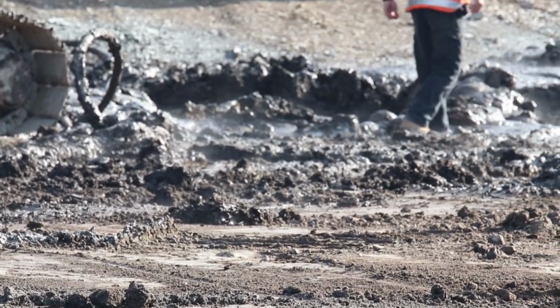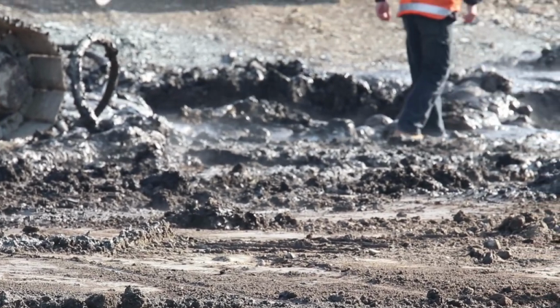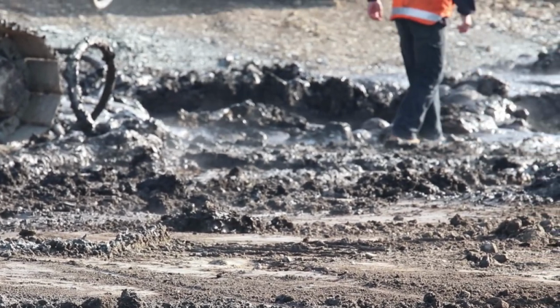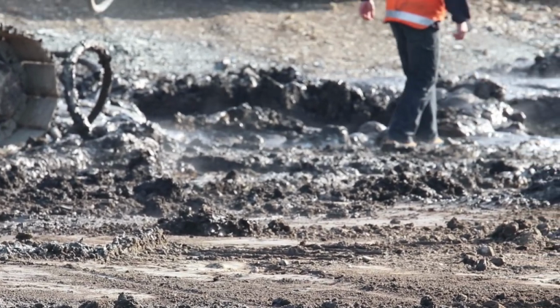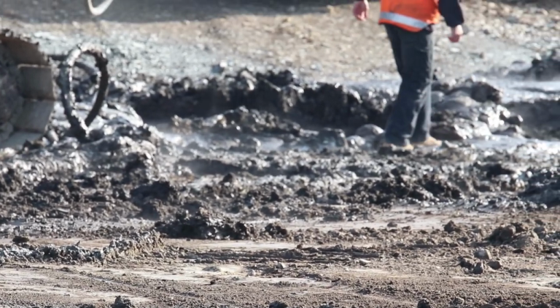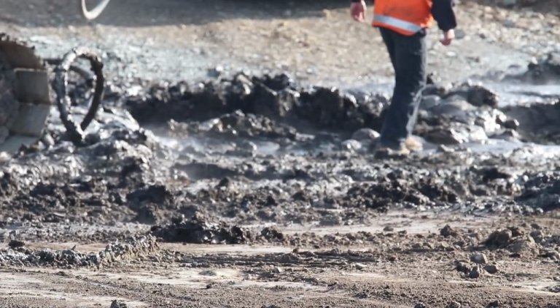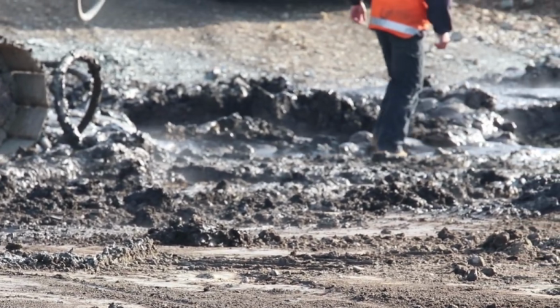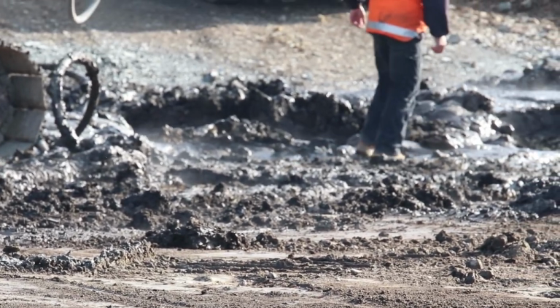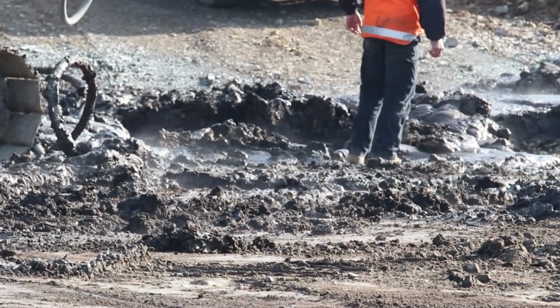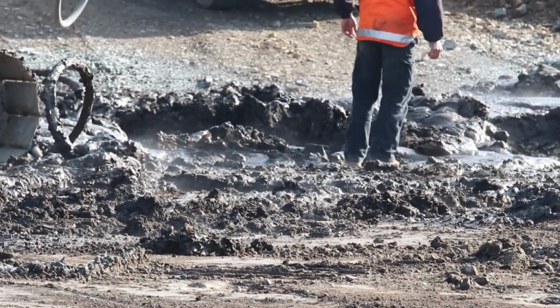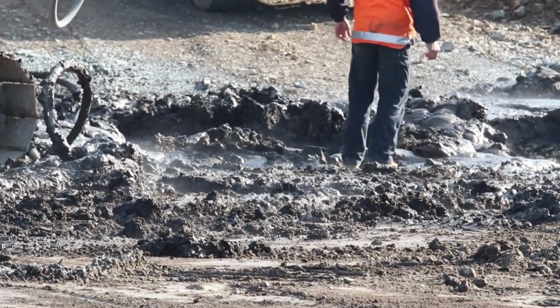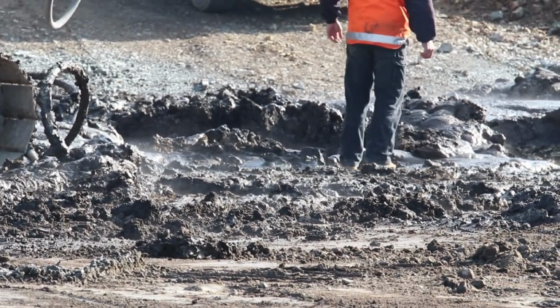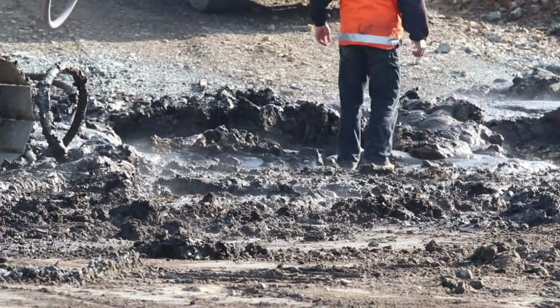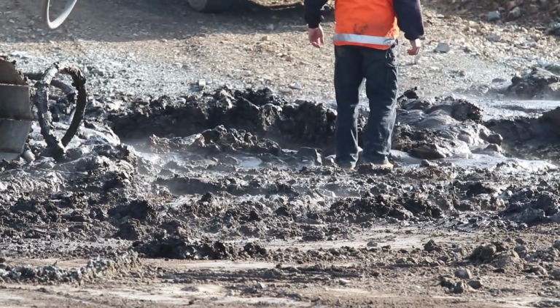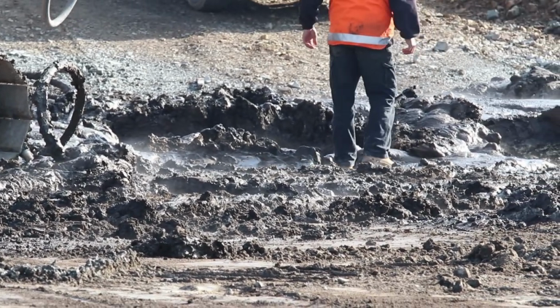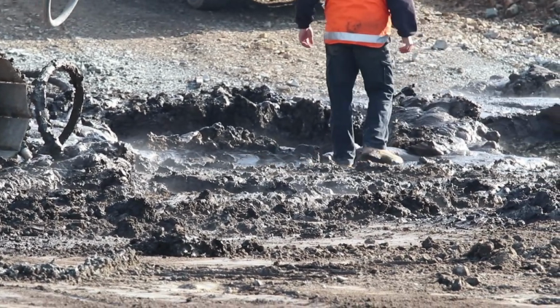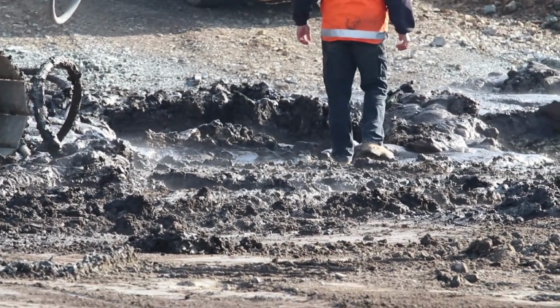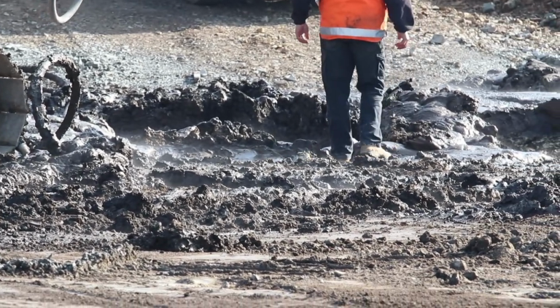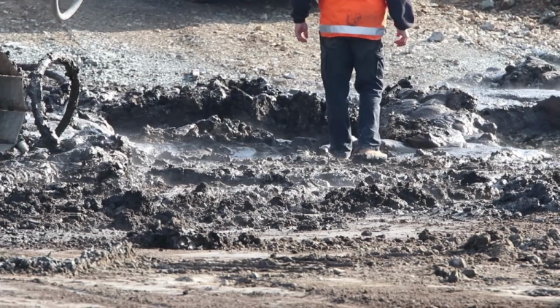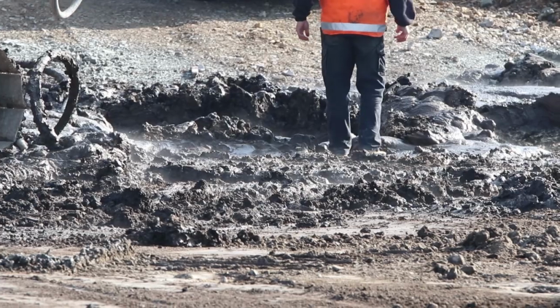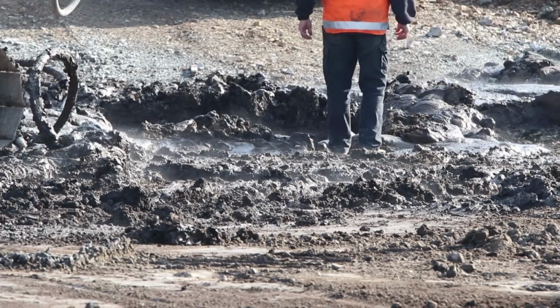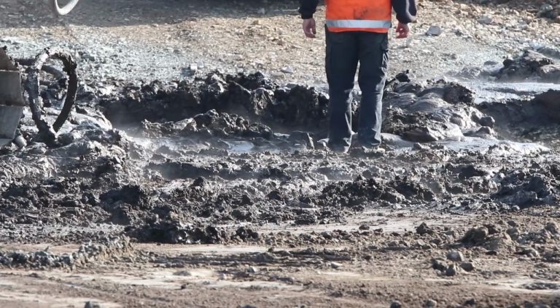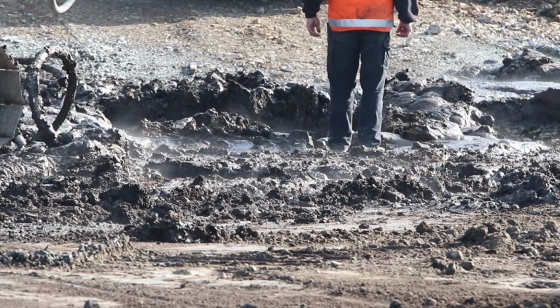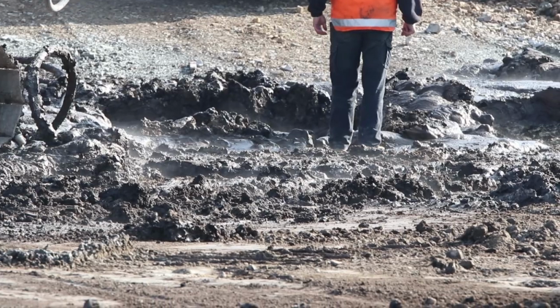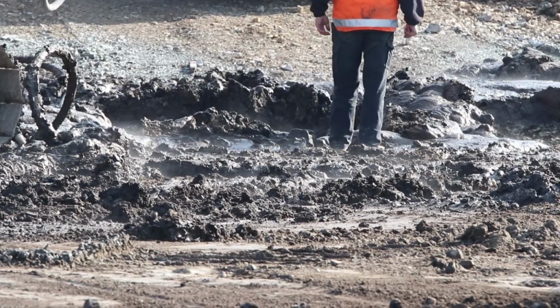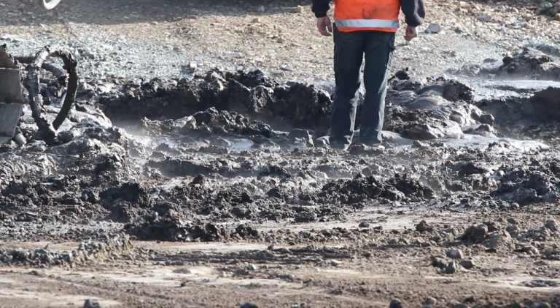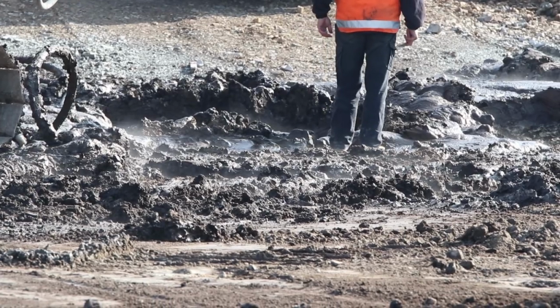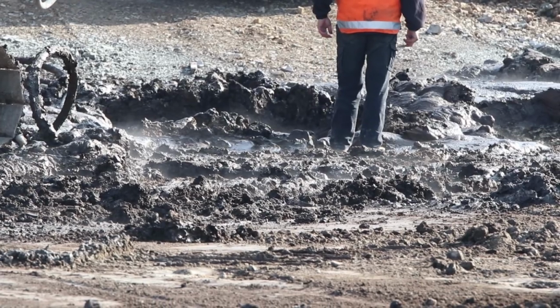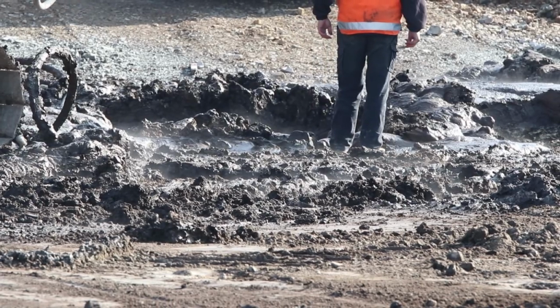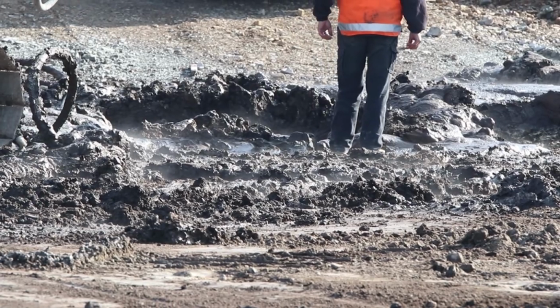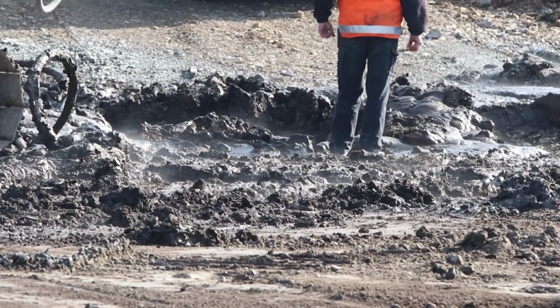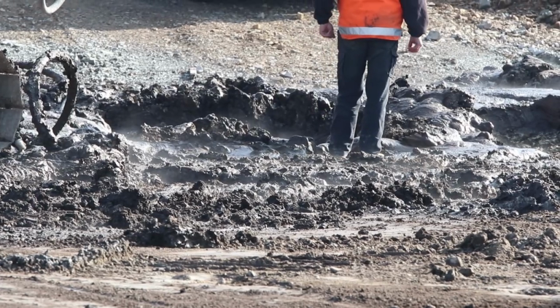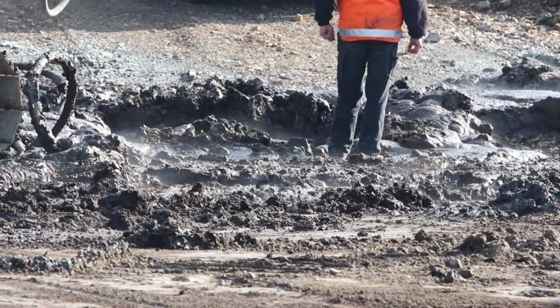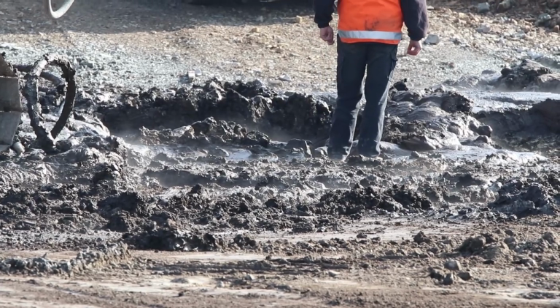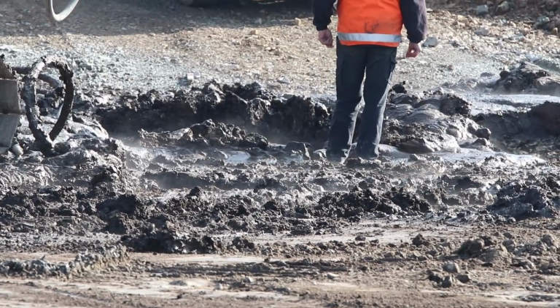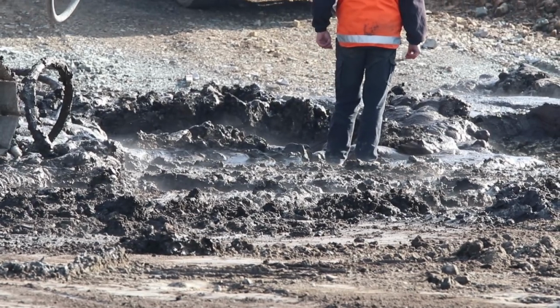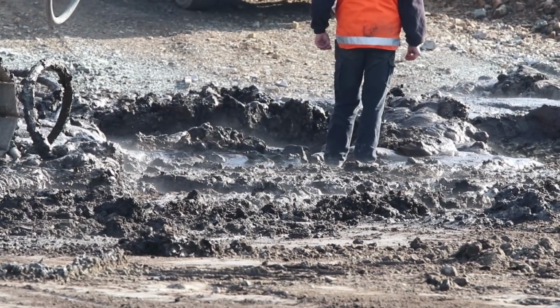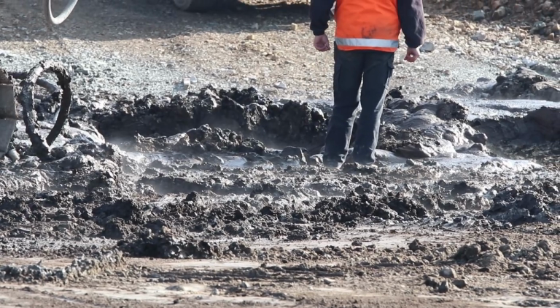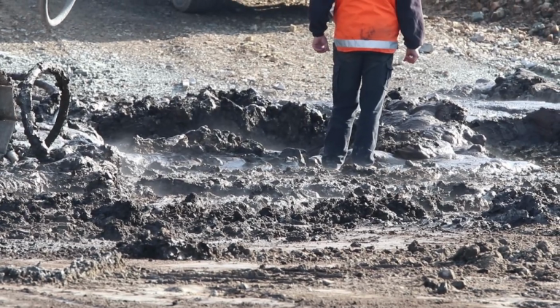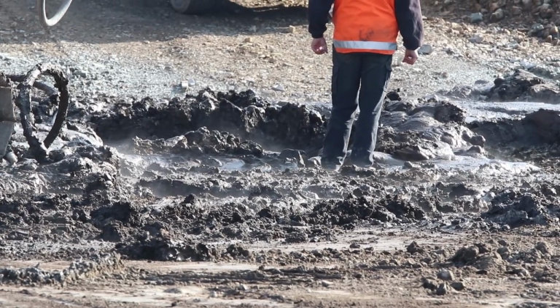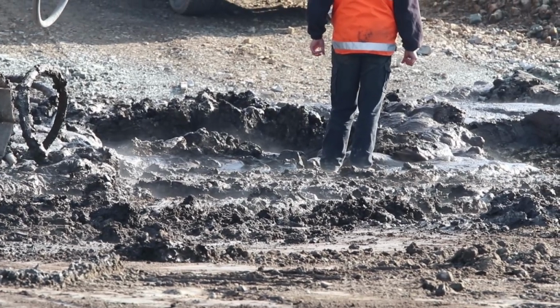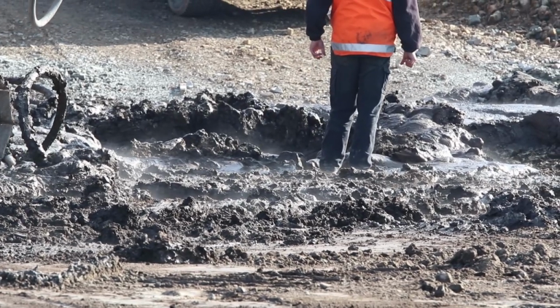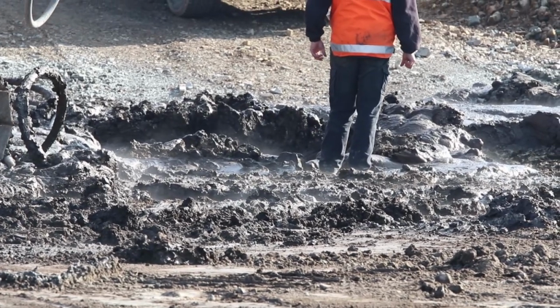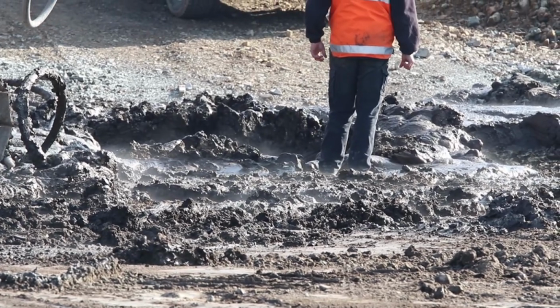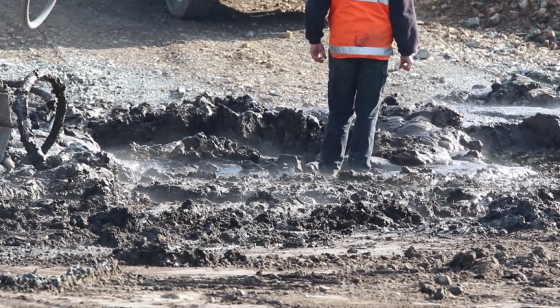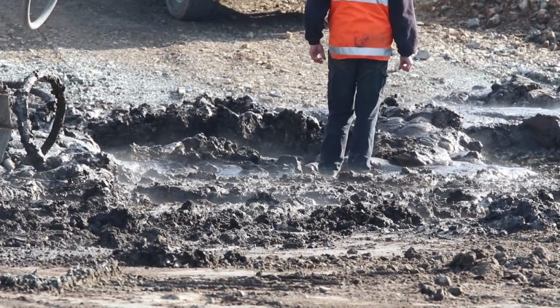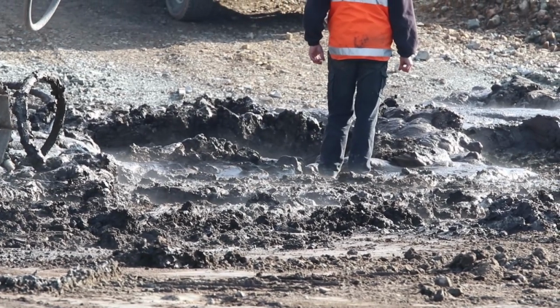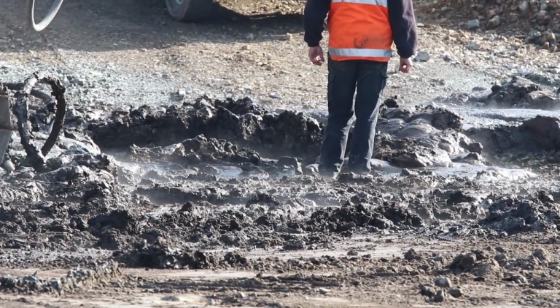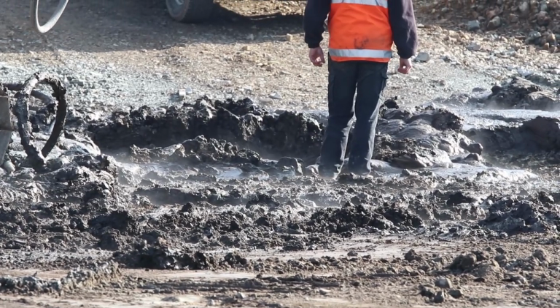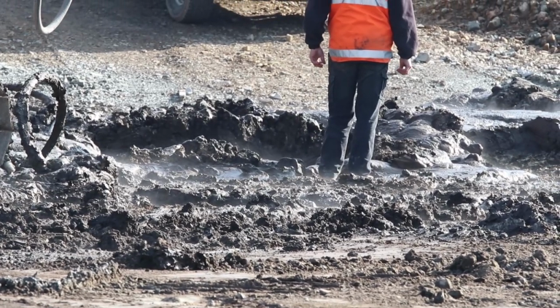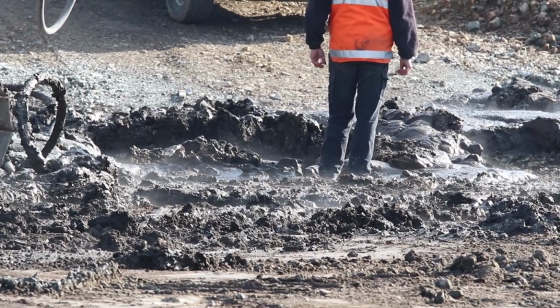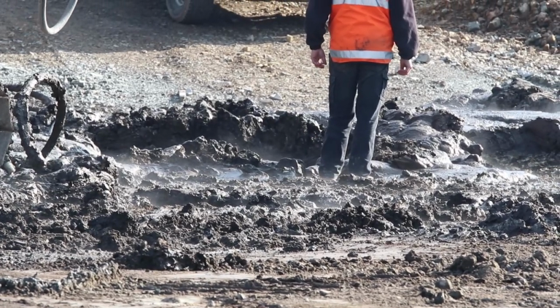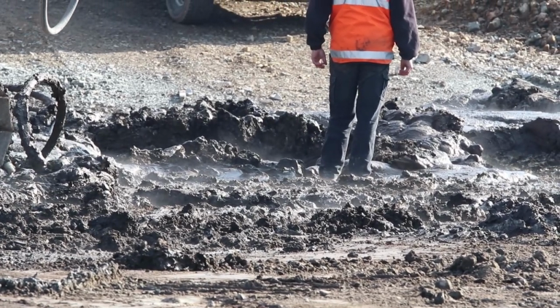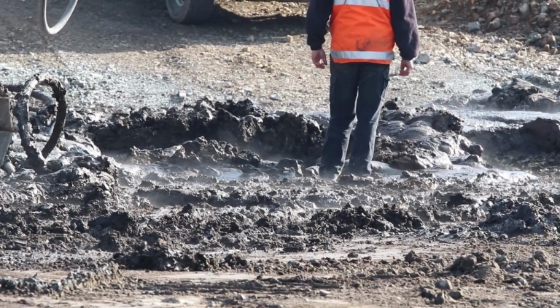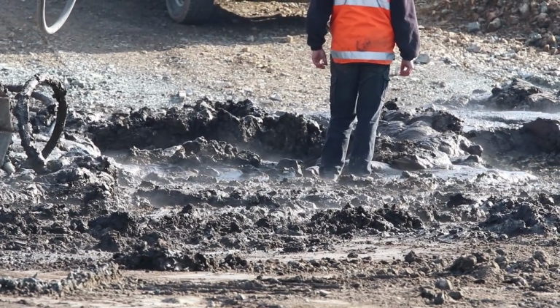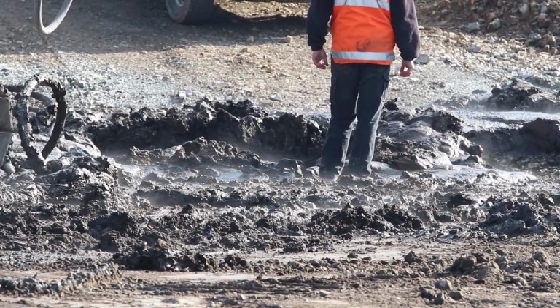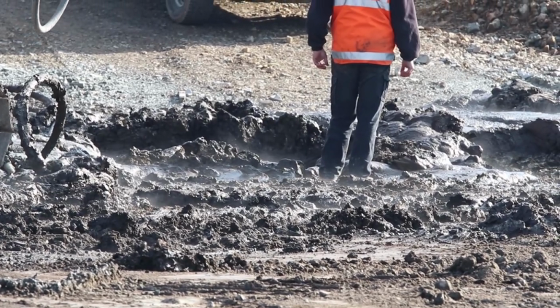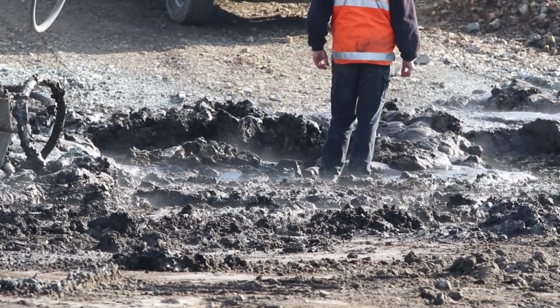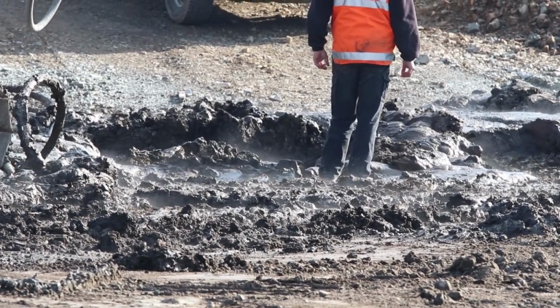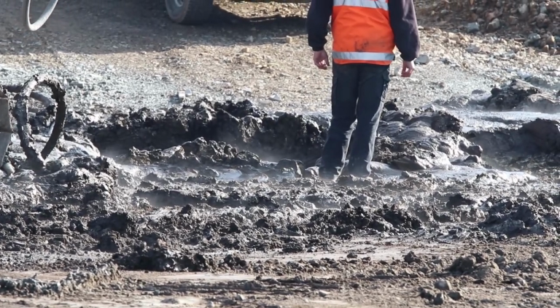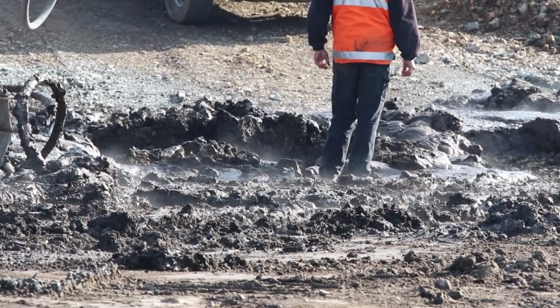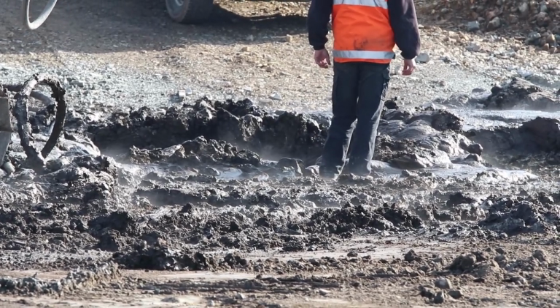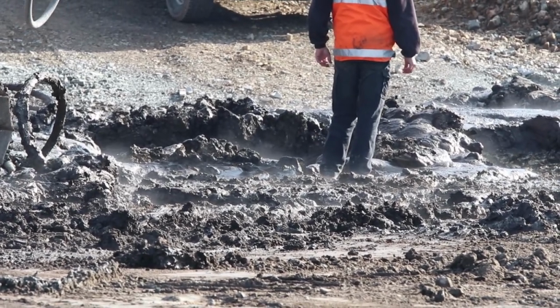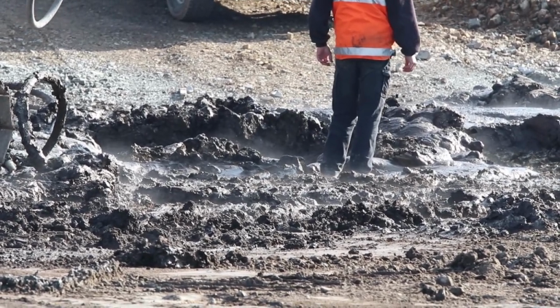In the next video, we will show you an actual job site where soil mixing technology was used in order to stabilize a highway.